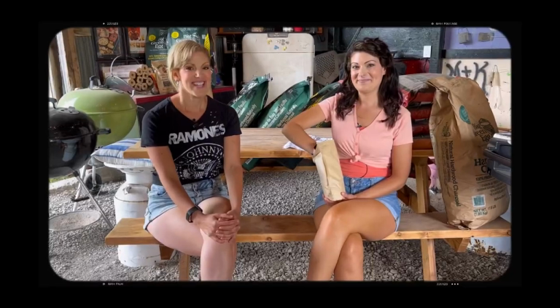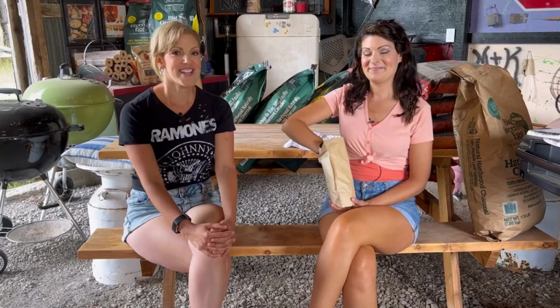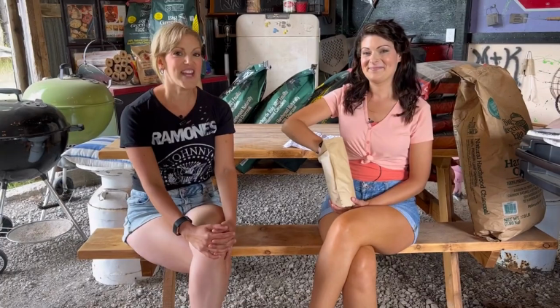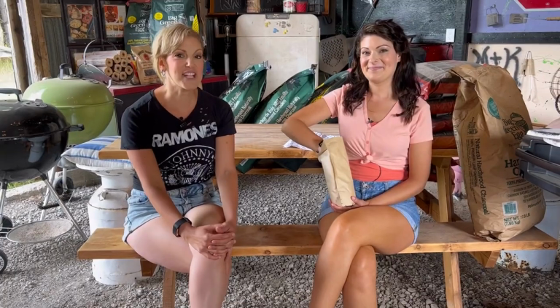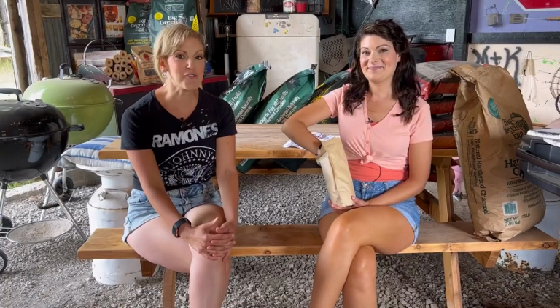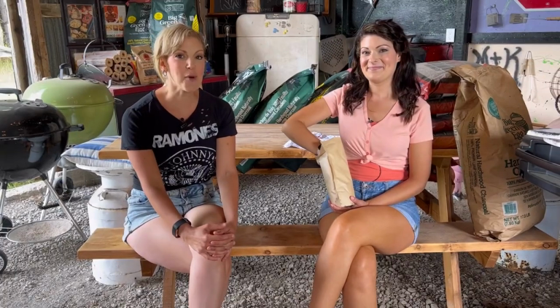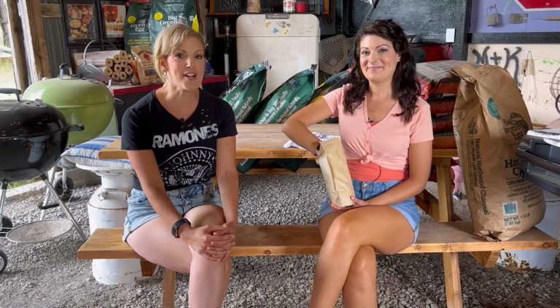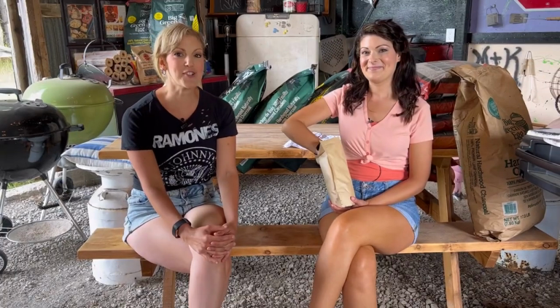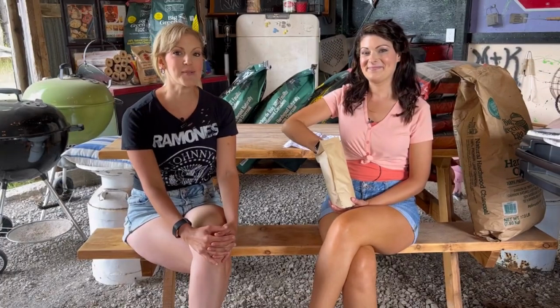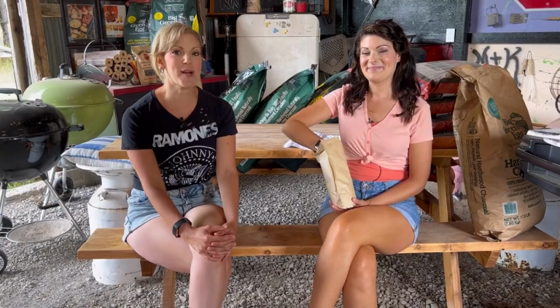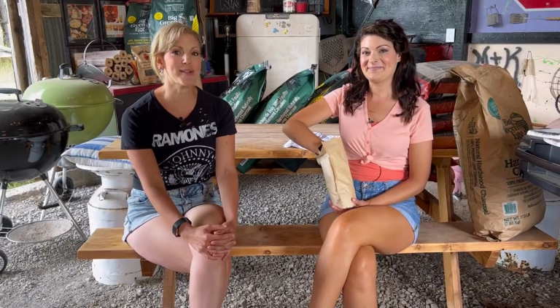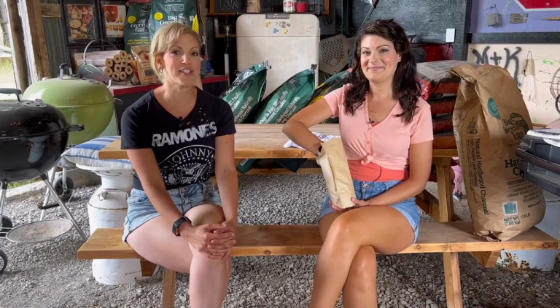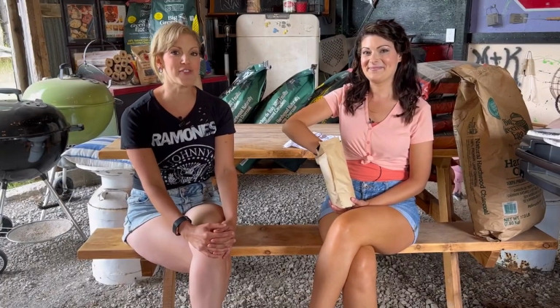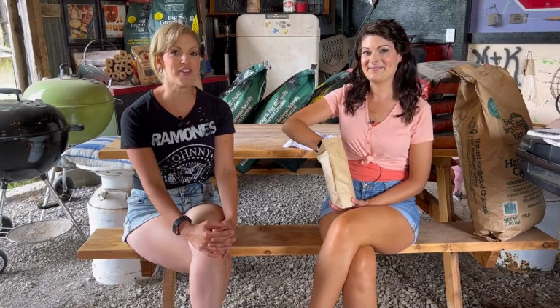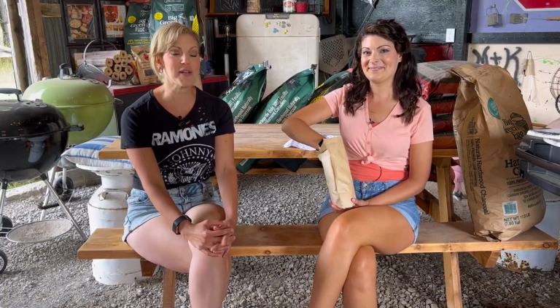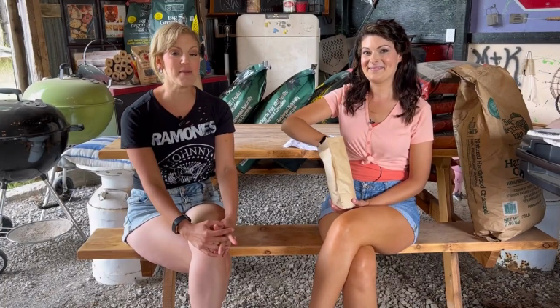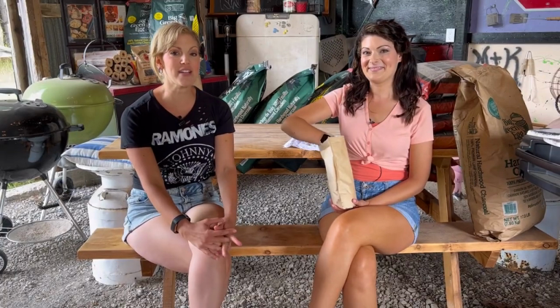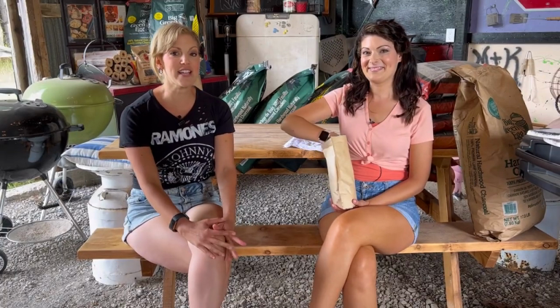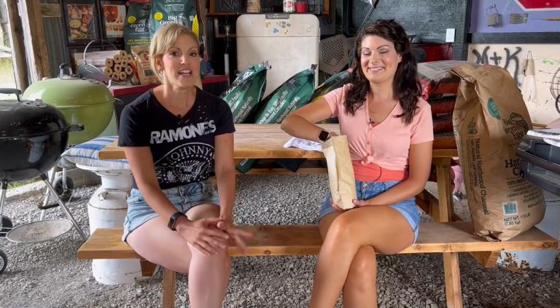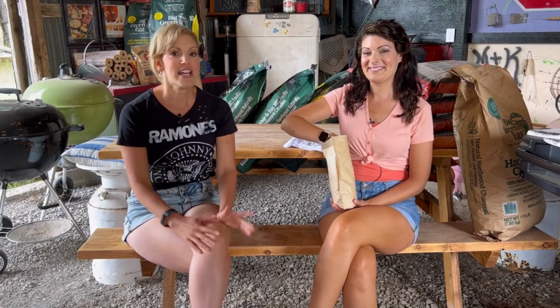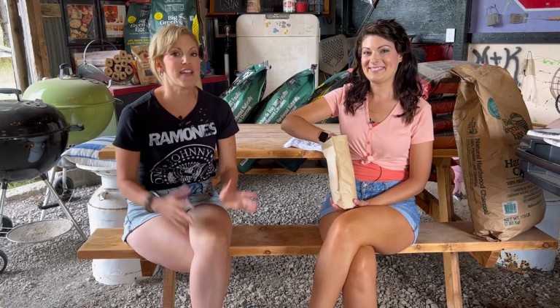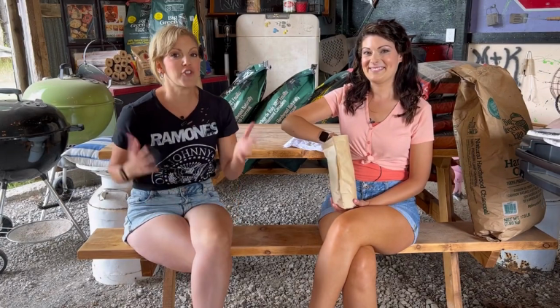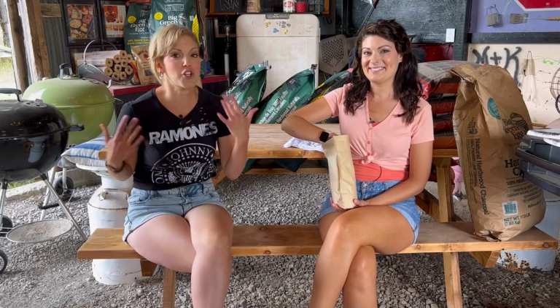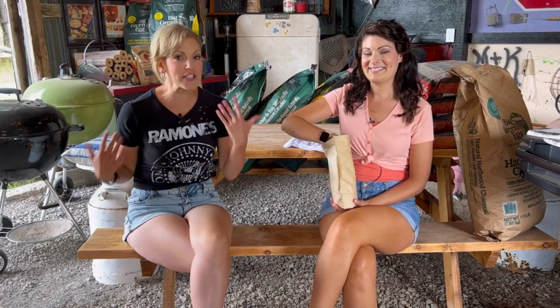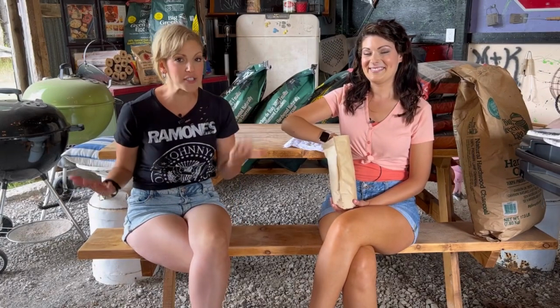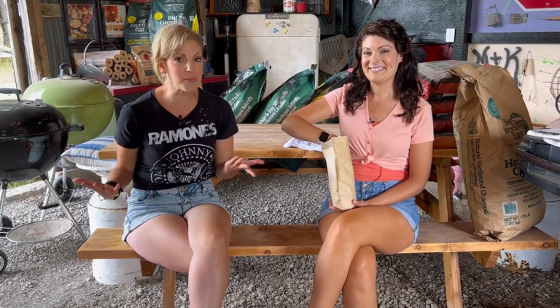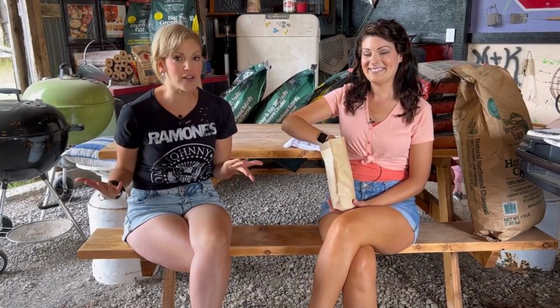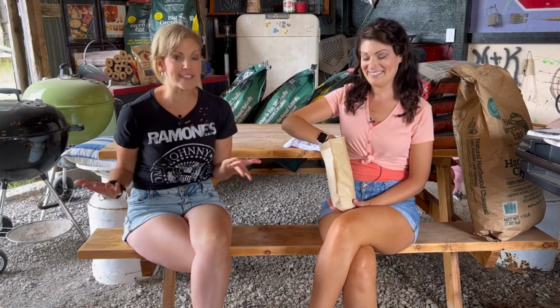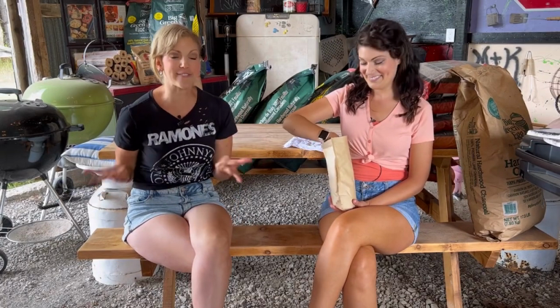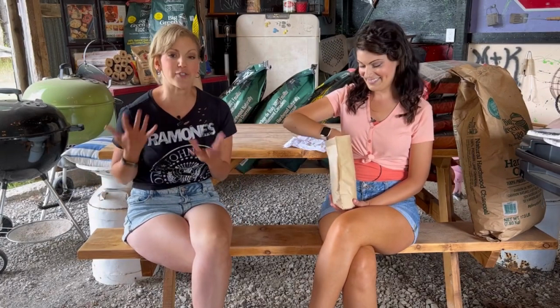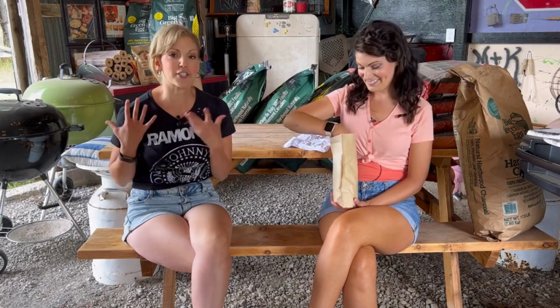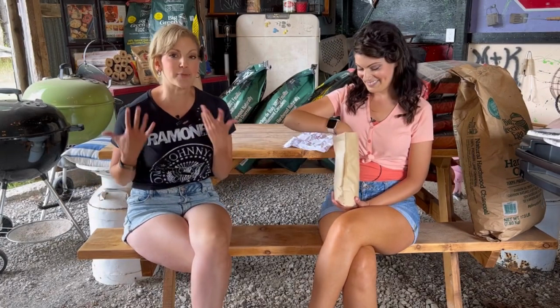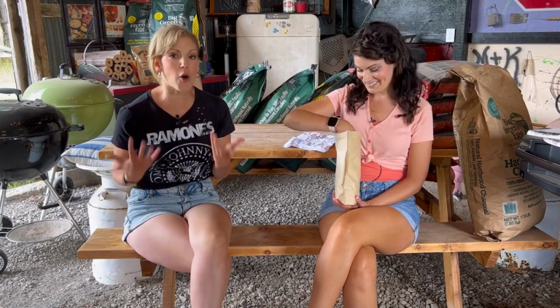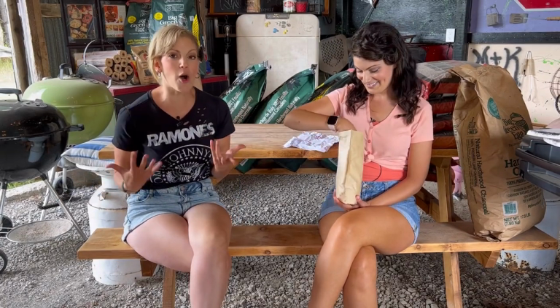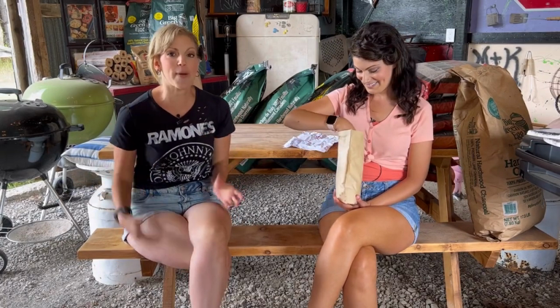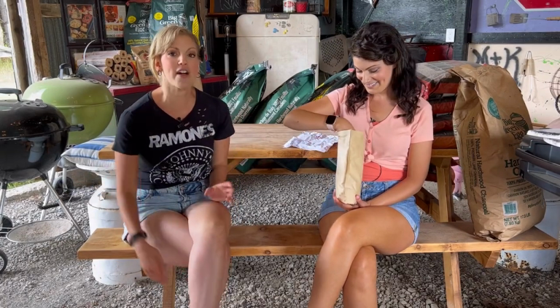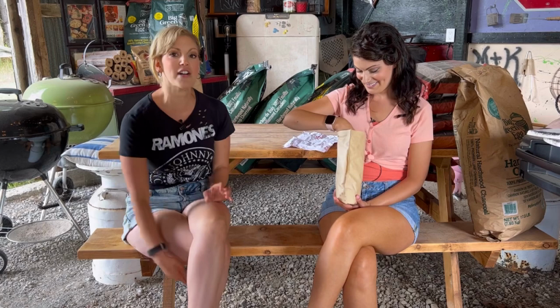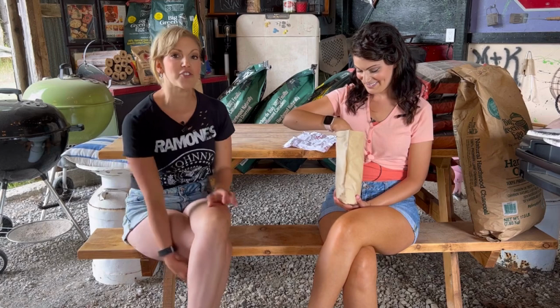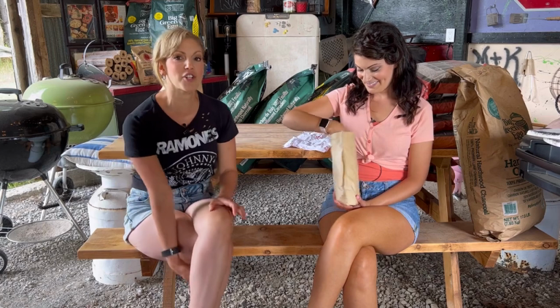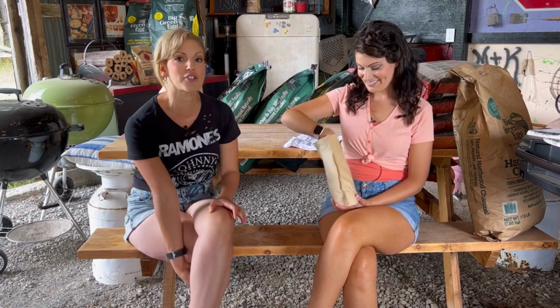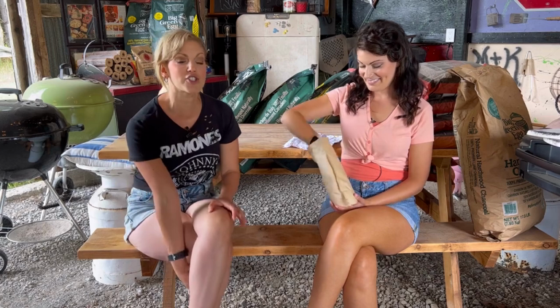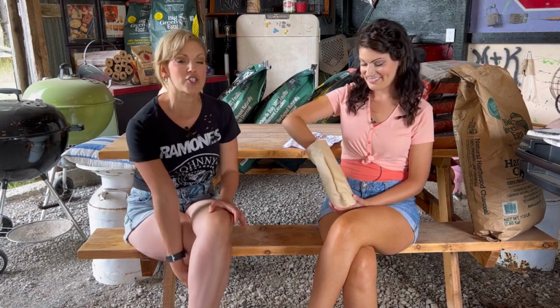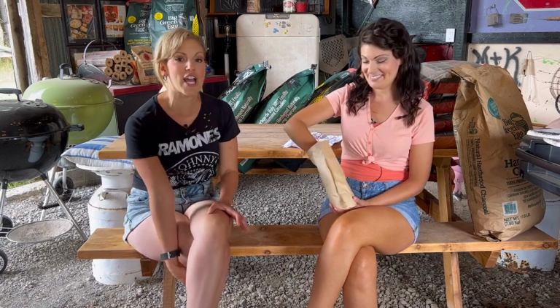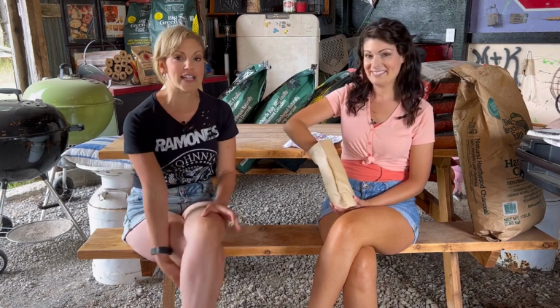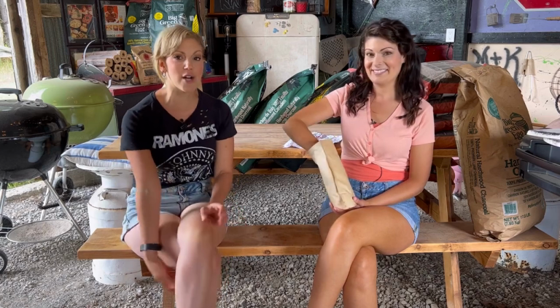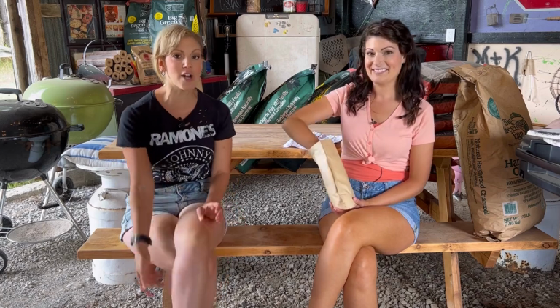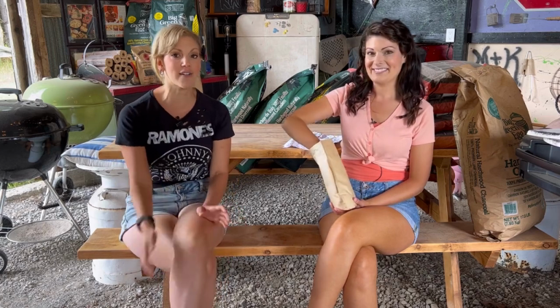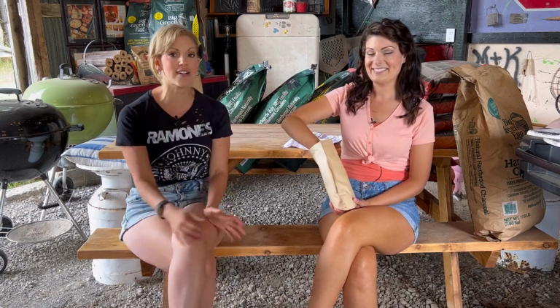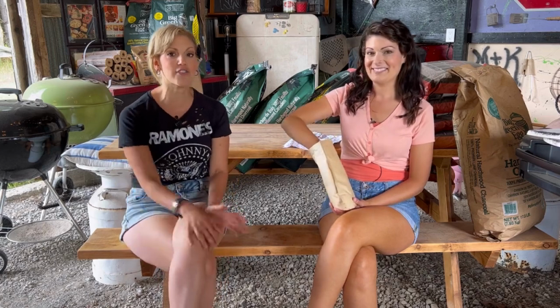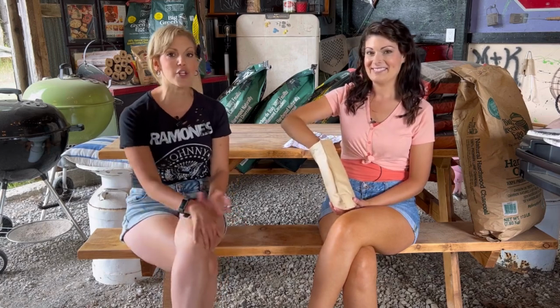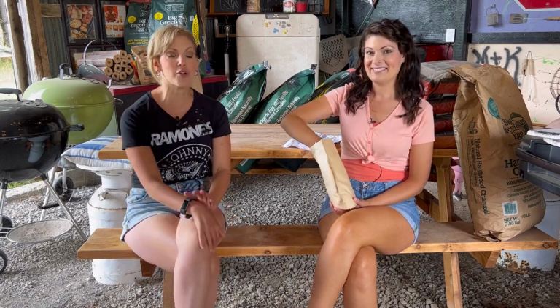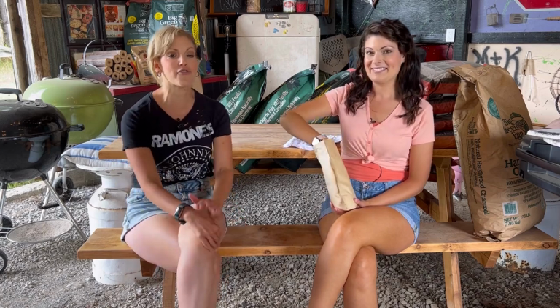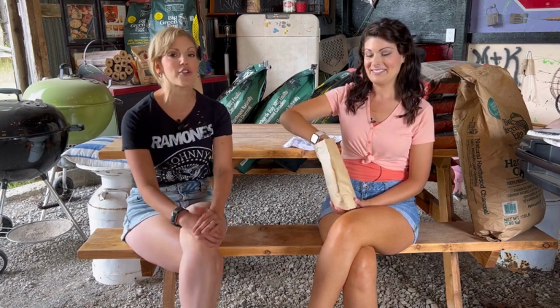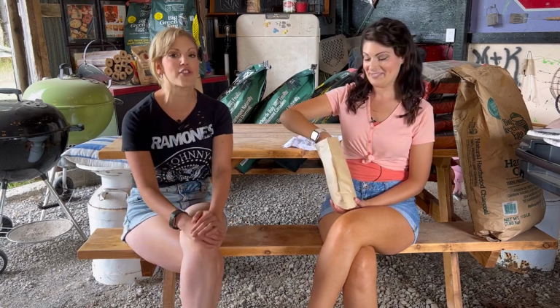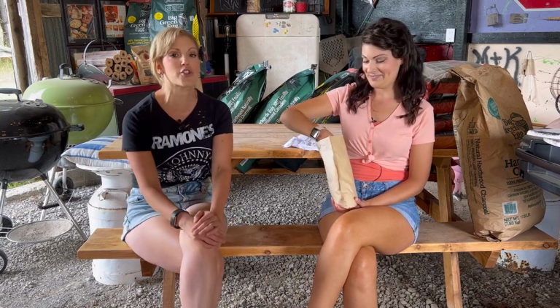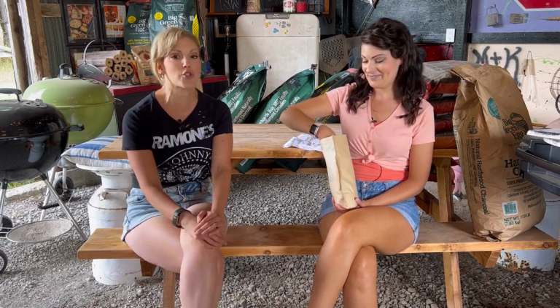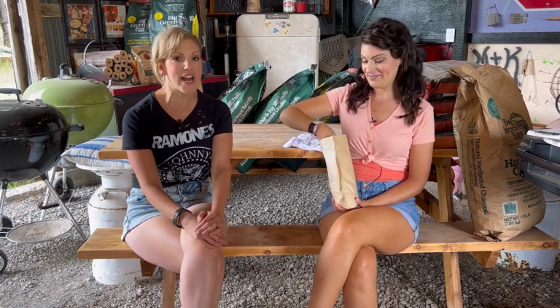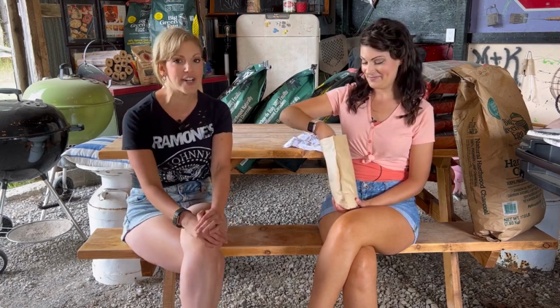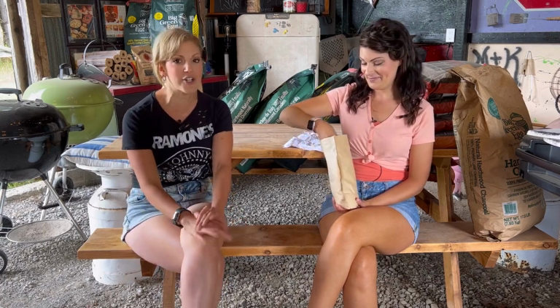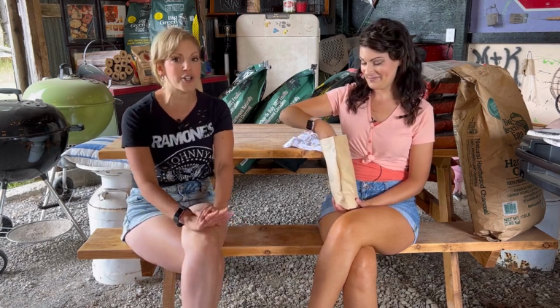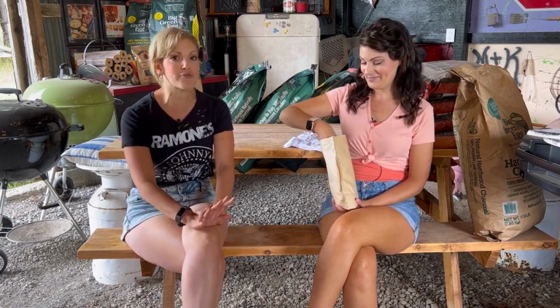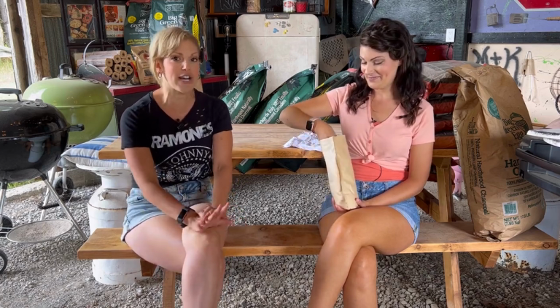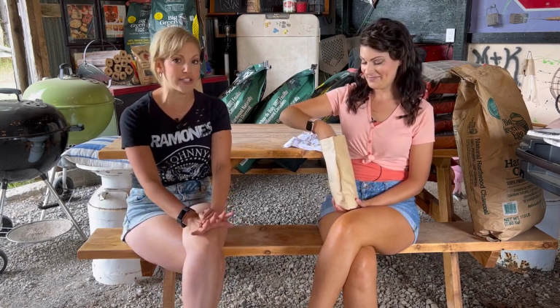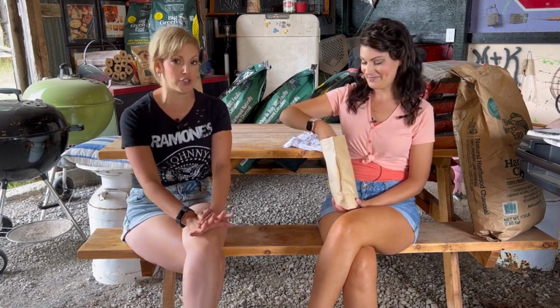Thanks for watching, Barbecue Family. If you're in the market for small pellet grills, check out our review for the Traeger Ranger.